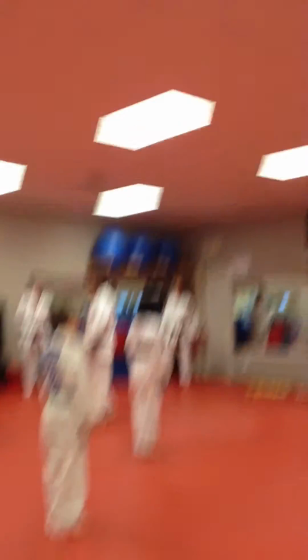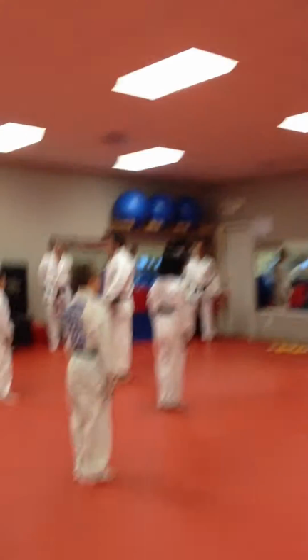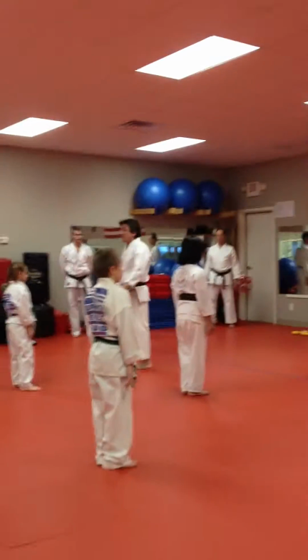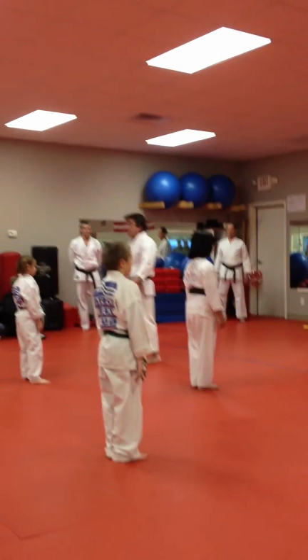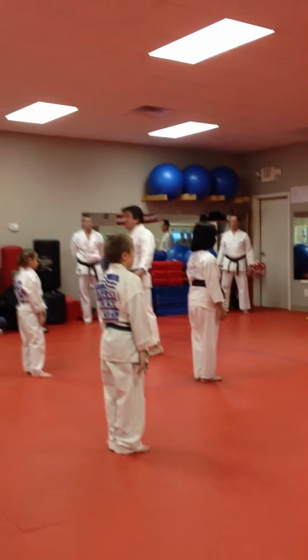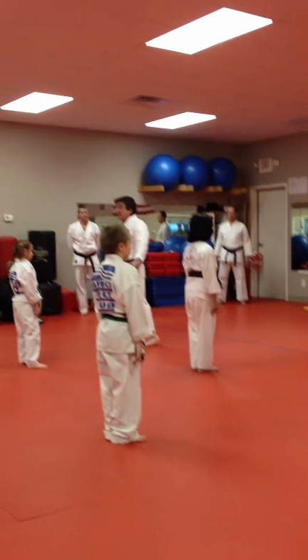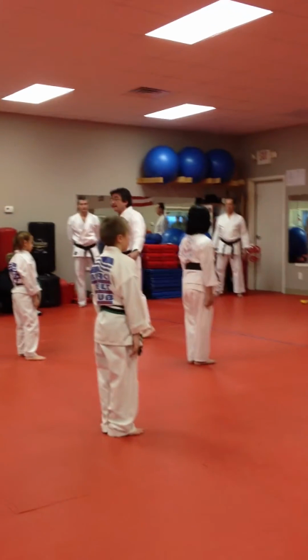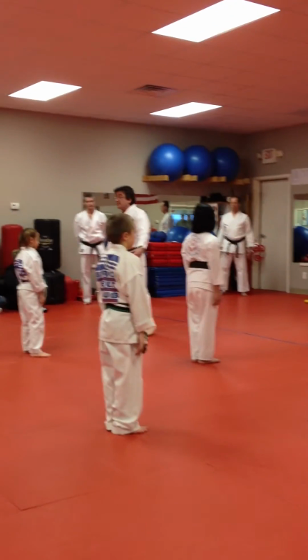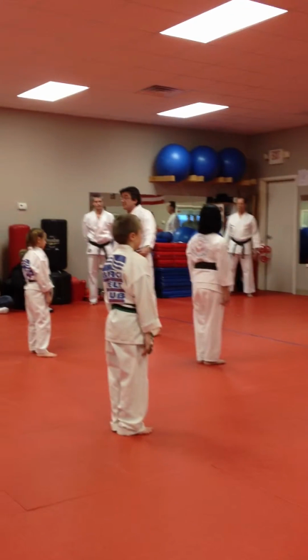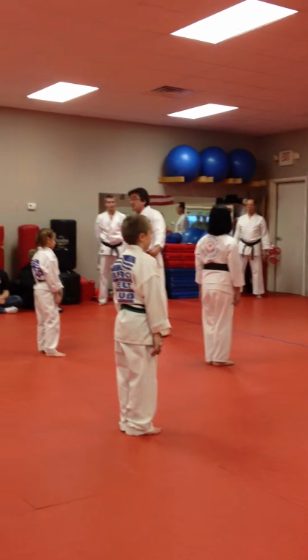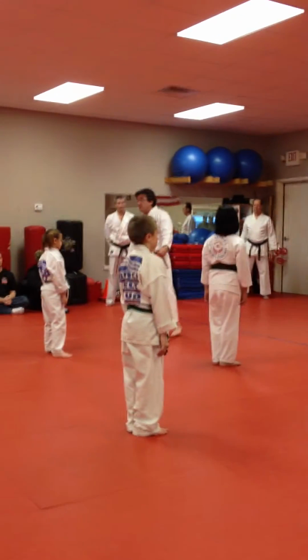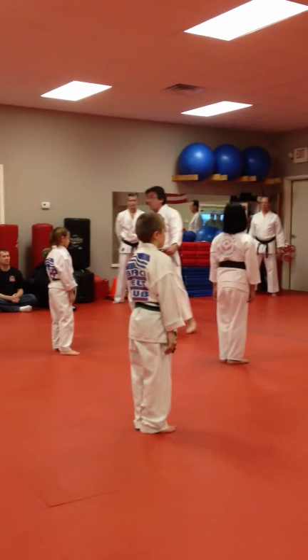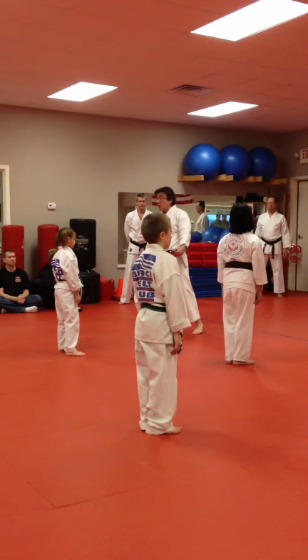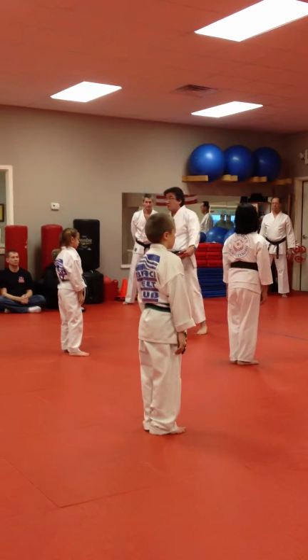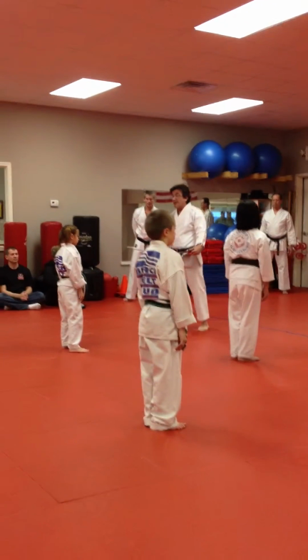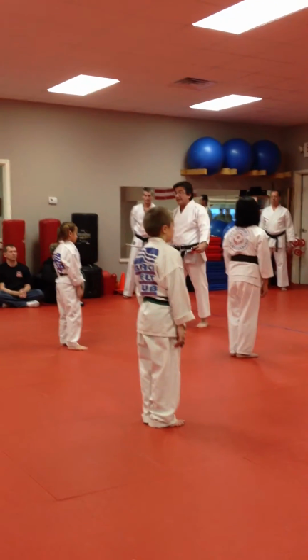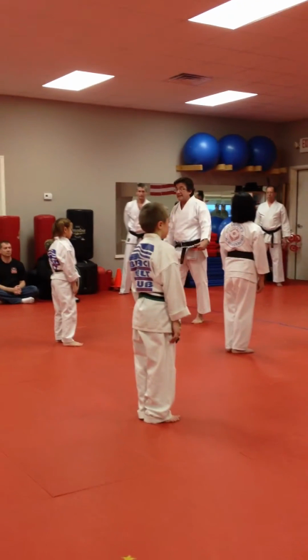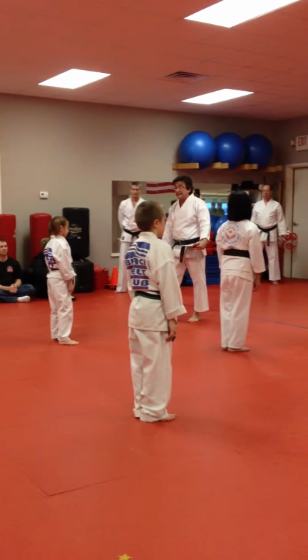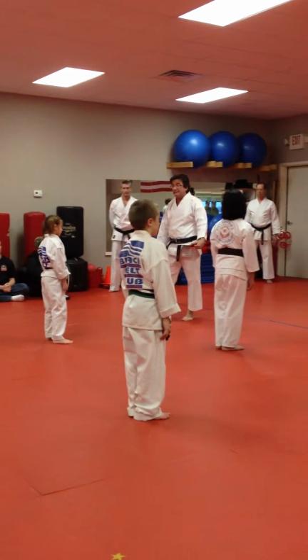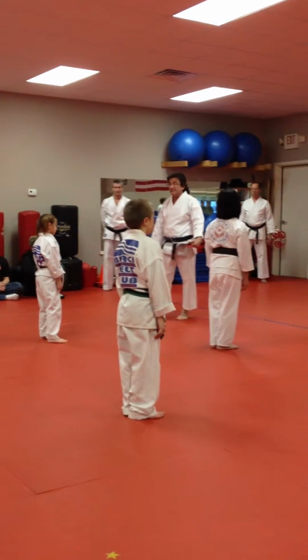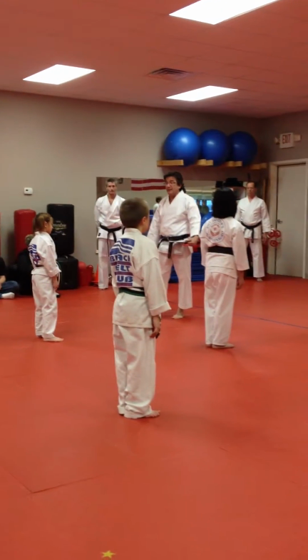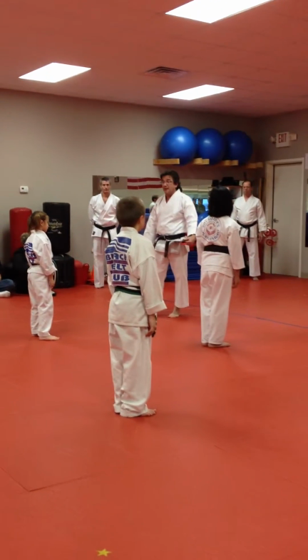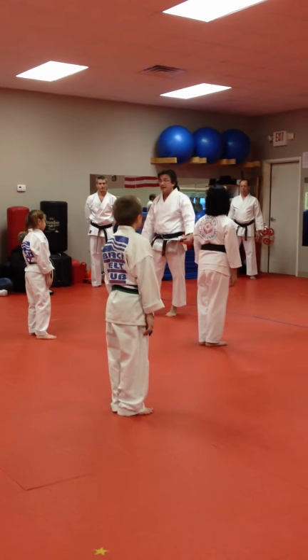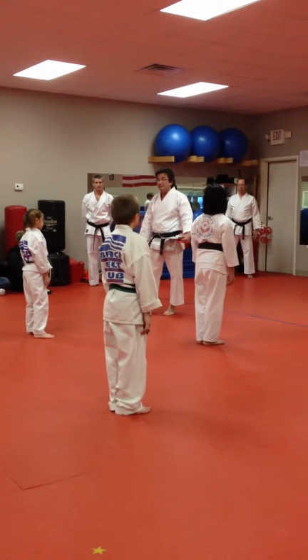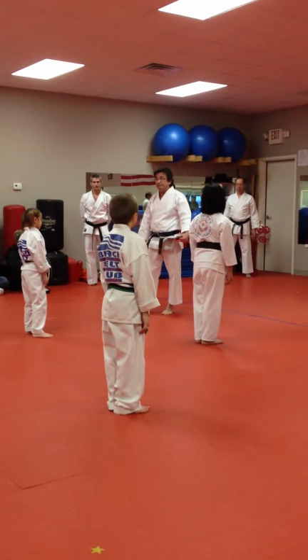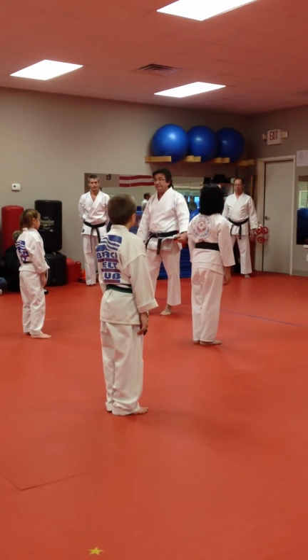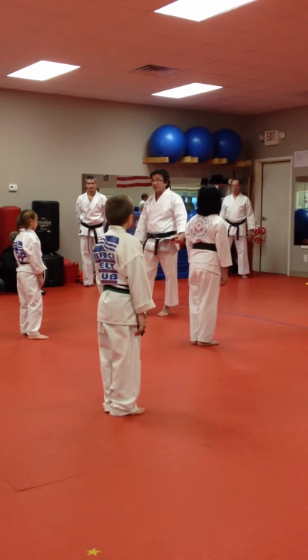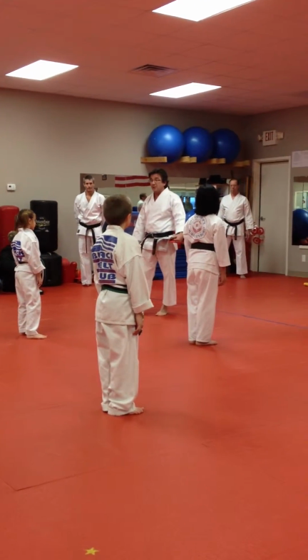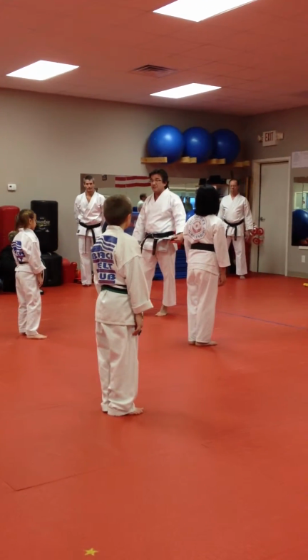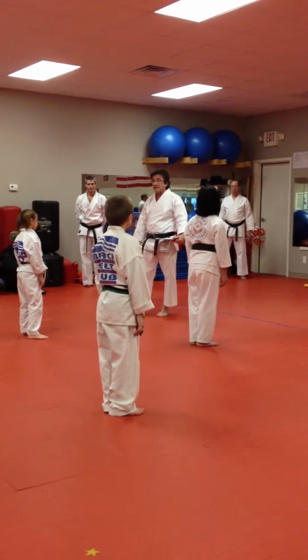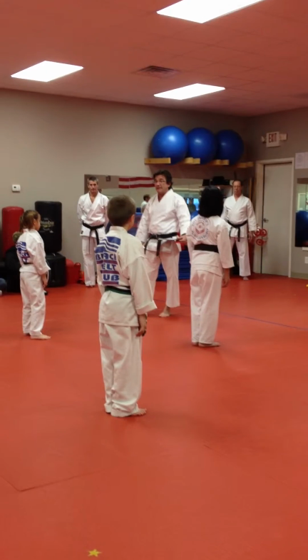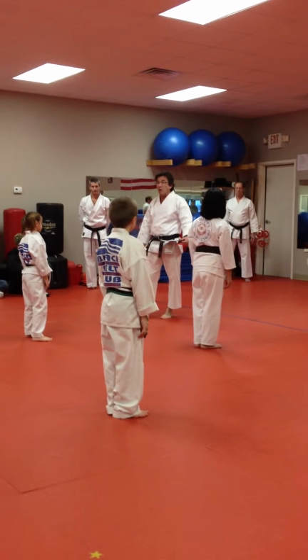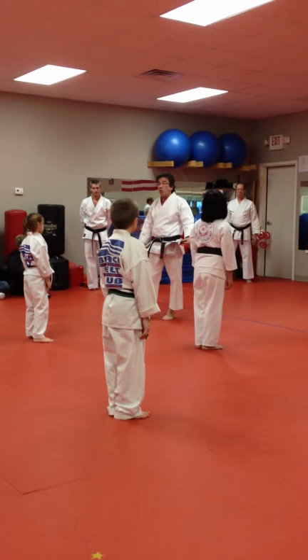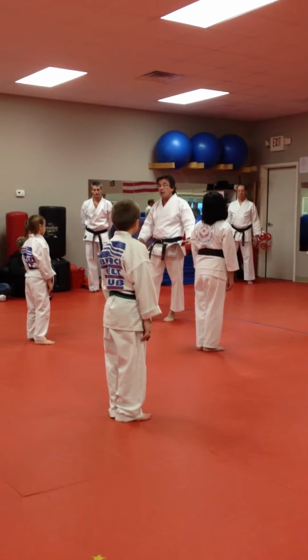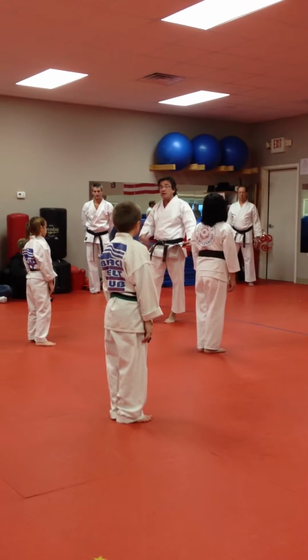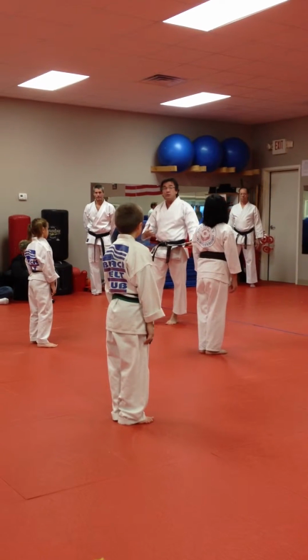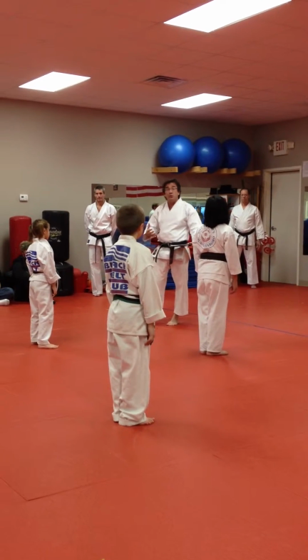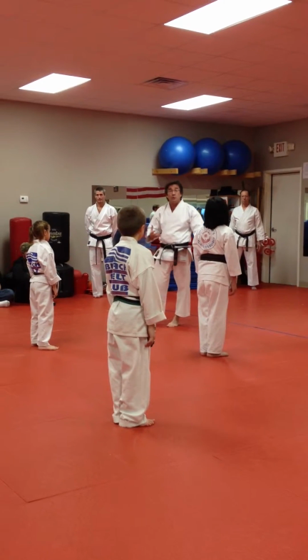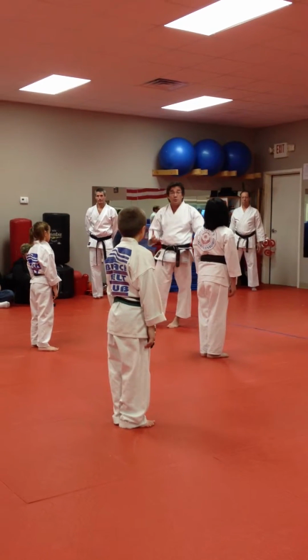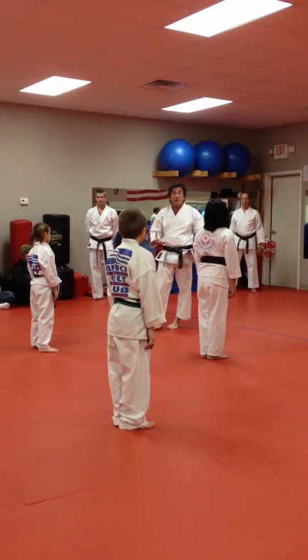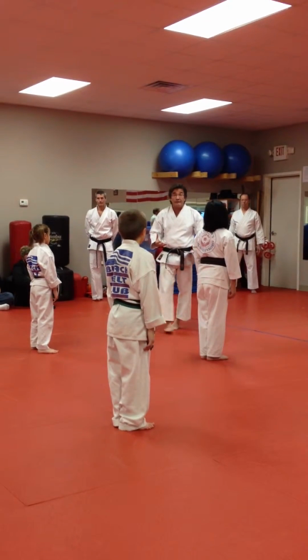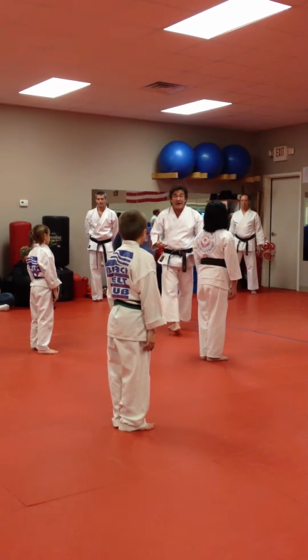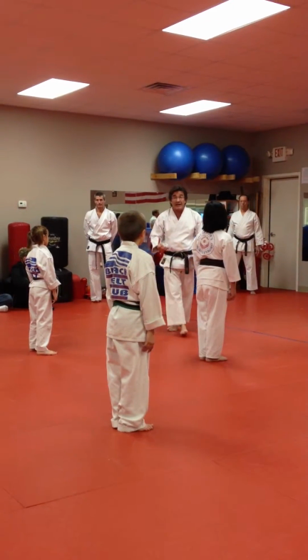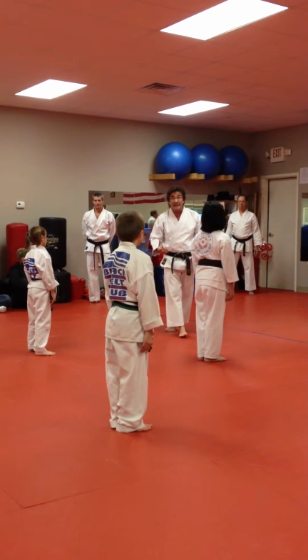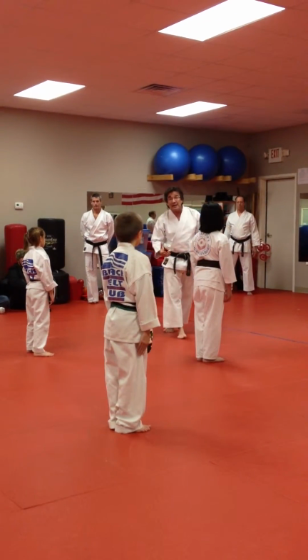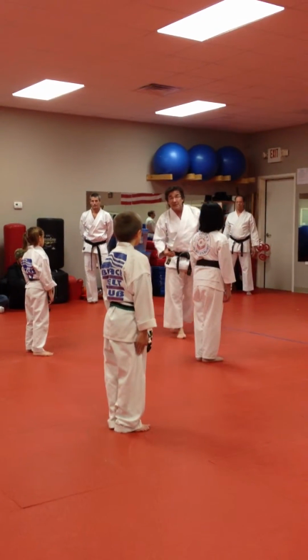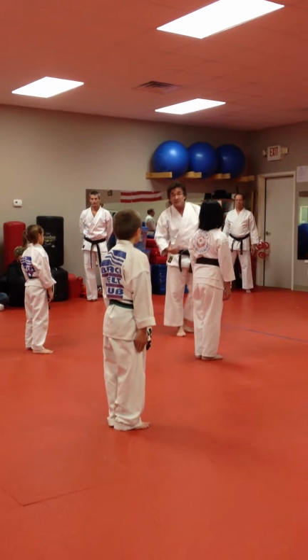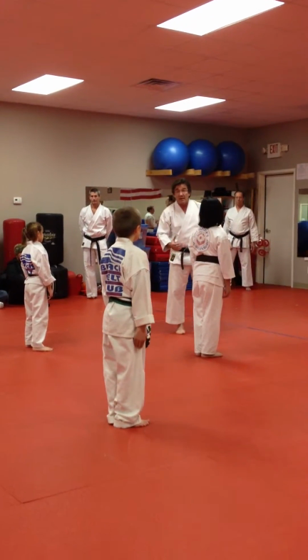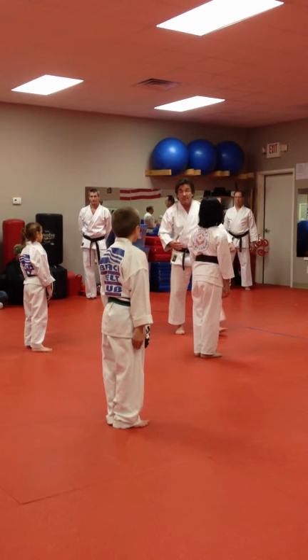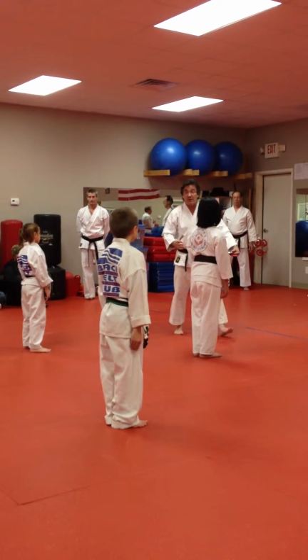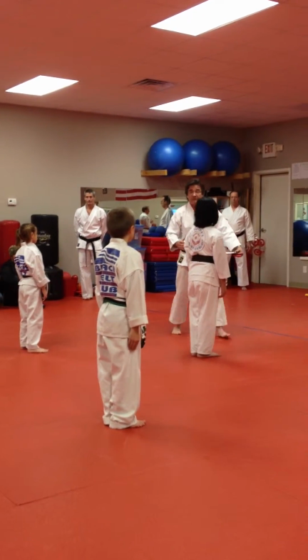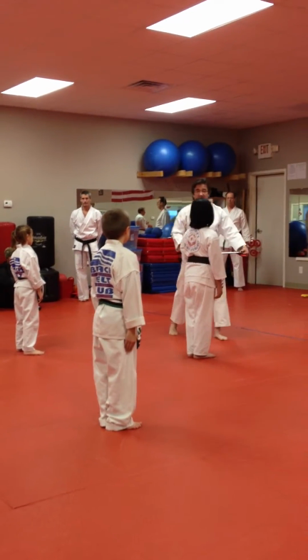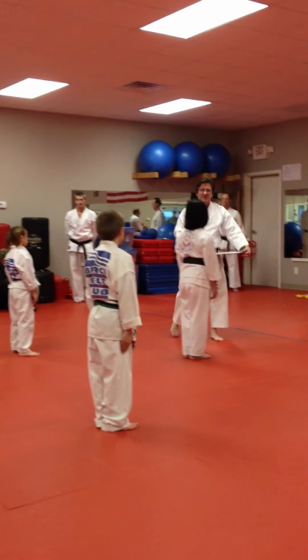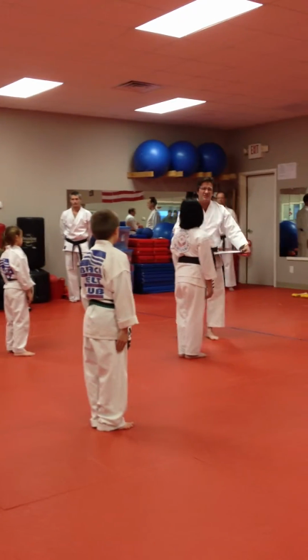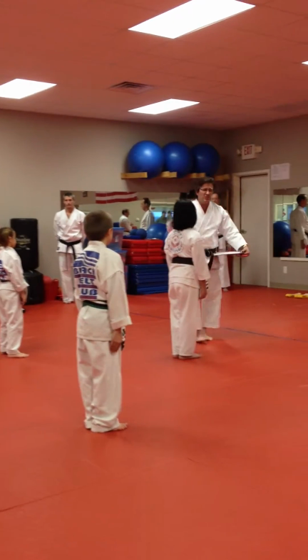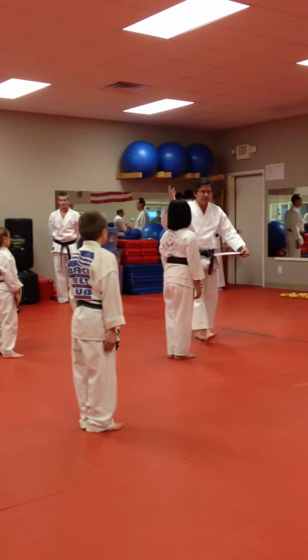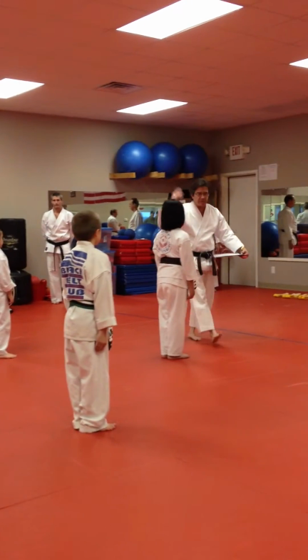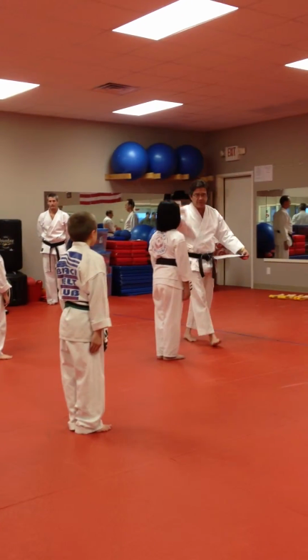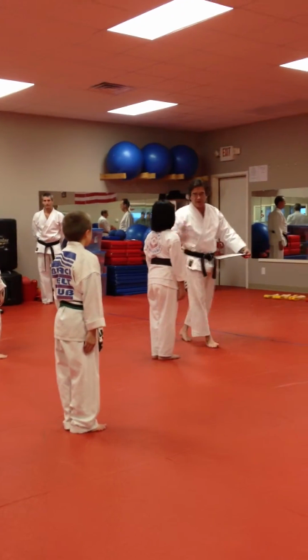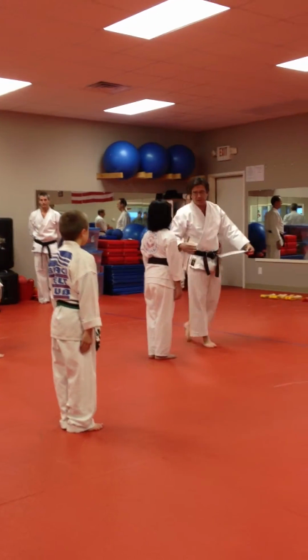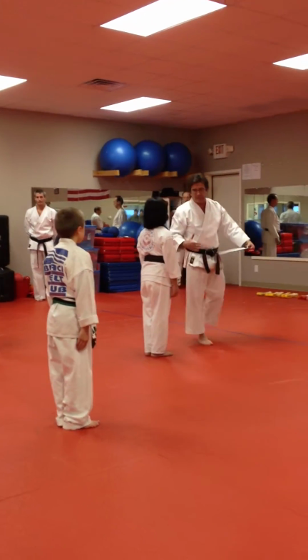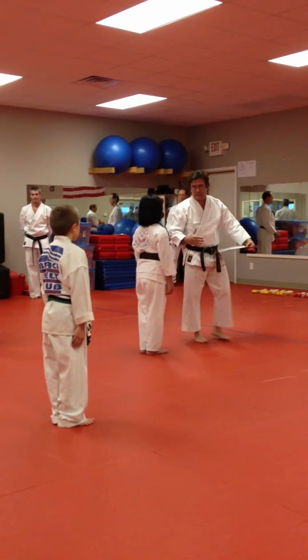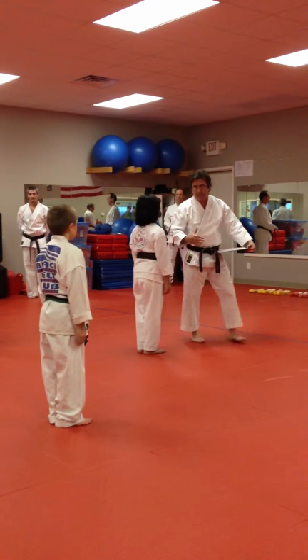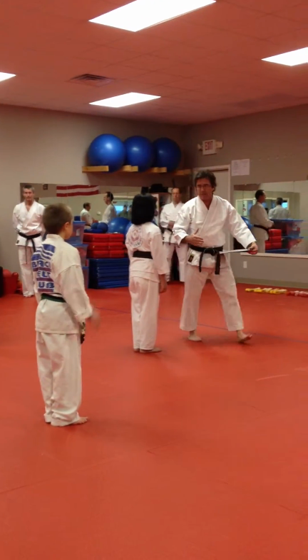Don't put a lot of emphasis on board breaking. That really doesn't have a whole lot to do with real fighting. It's not part of our curriculum. We do it for fun sometimes.